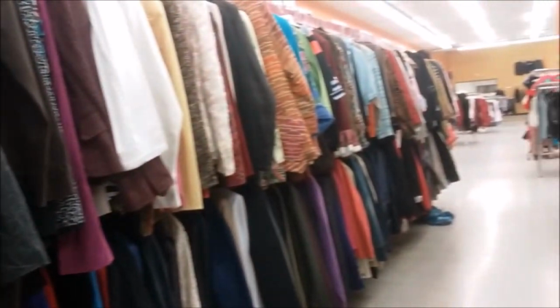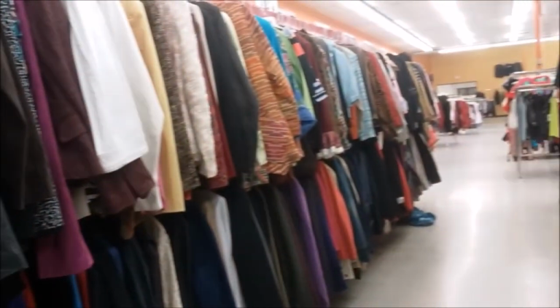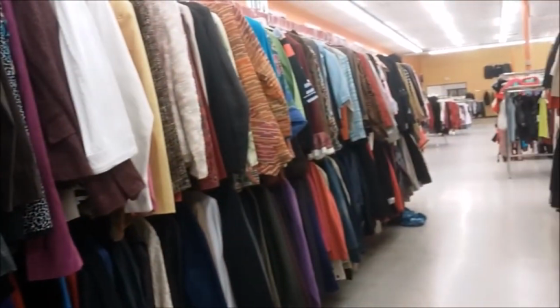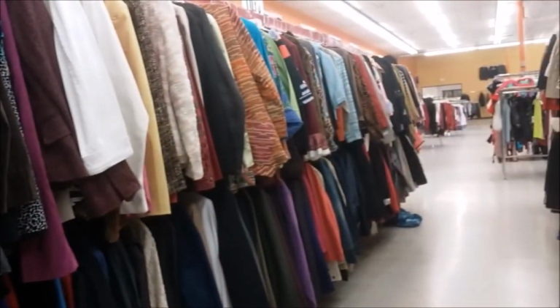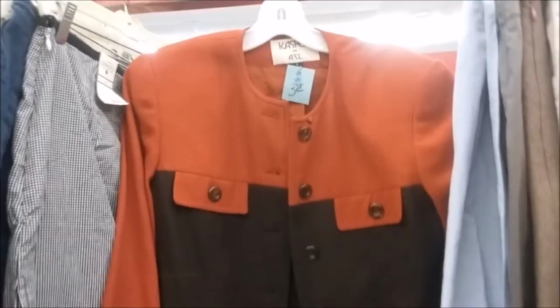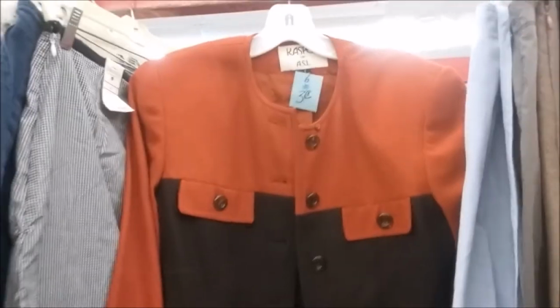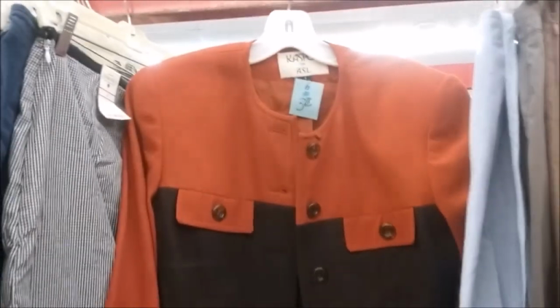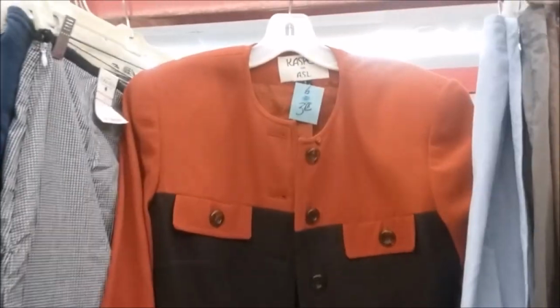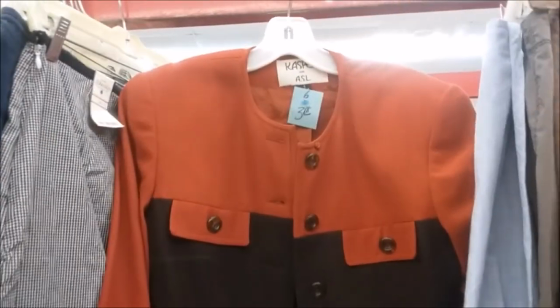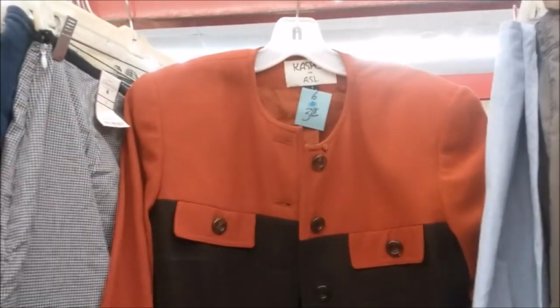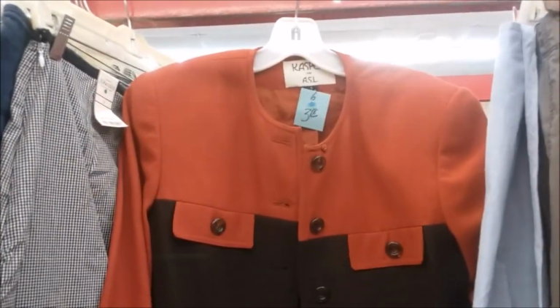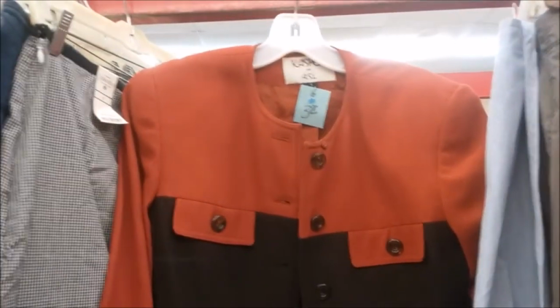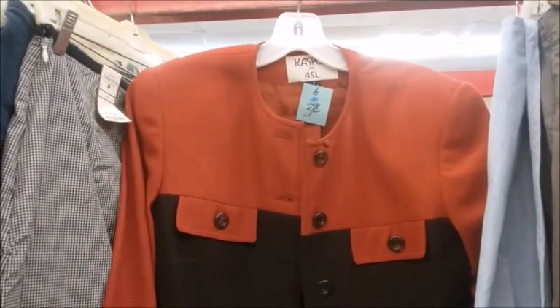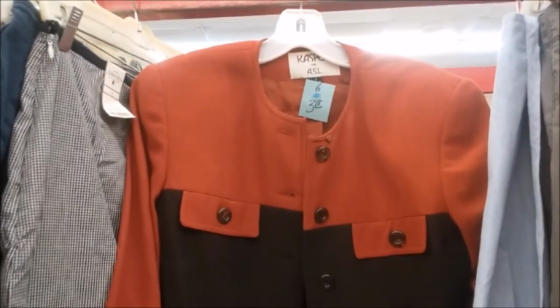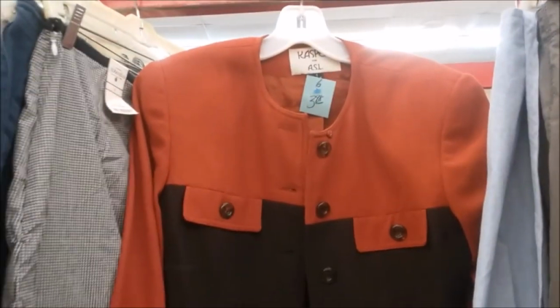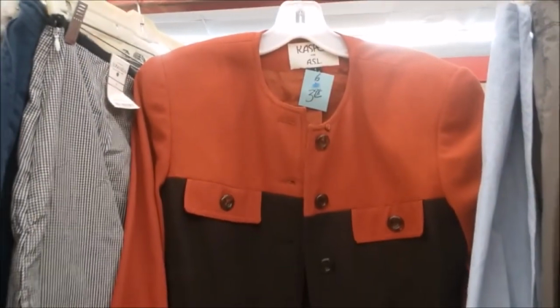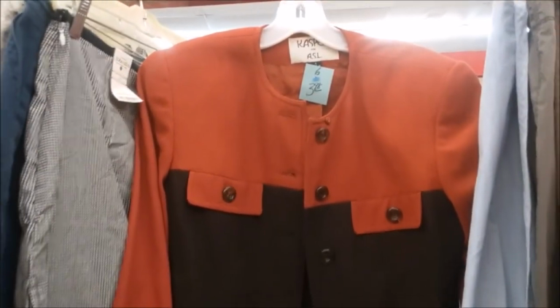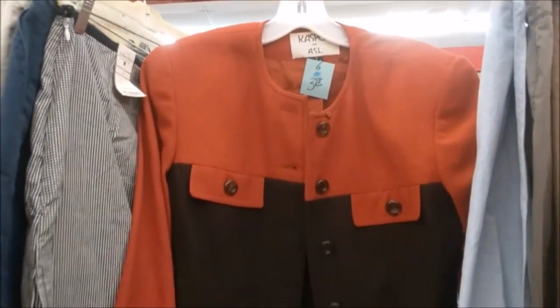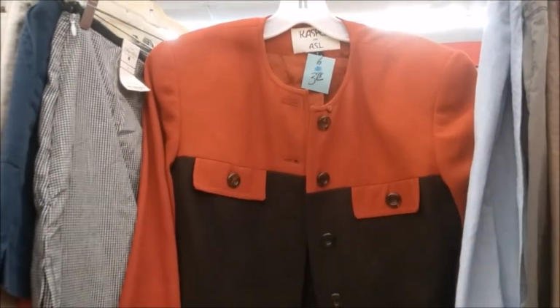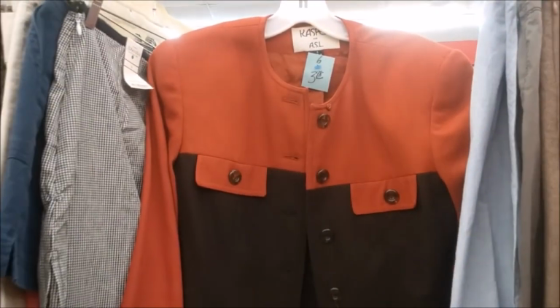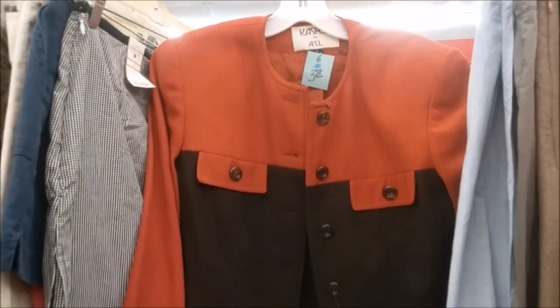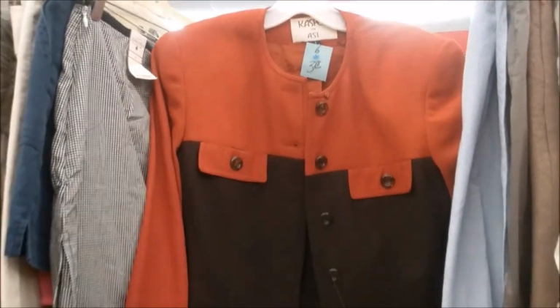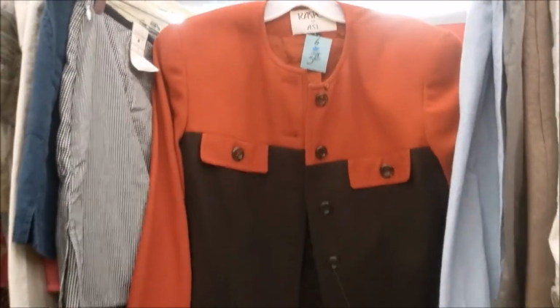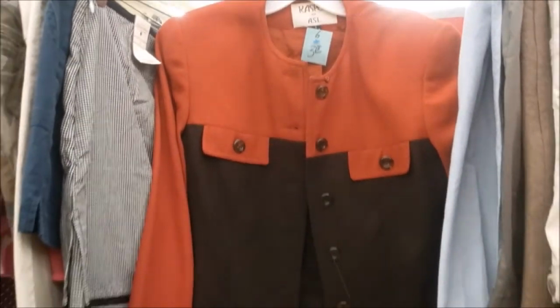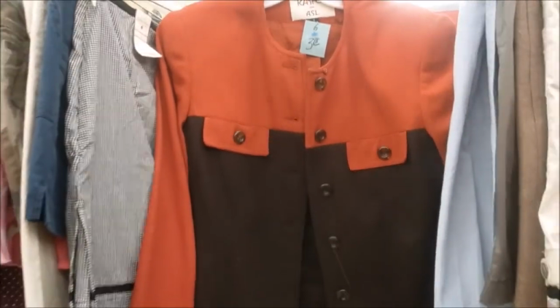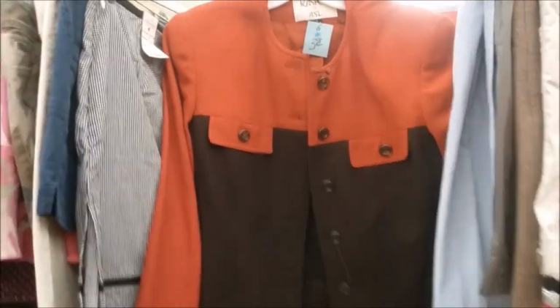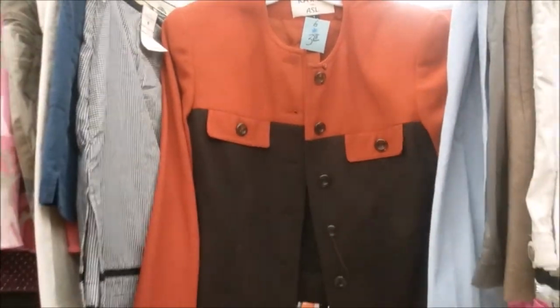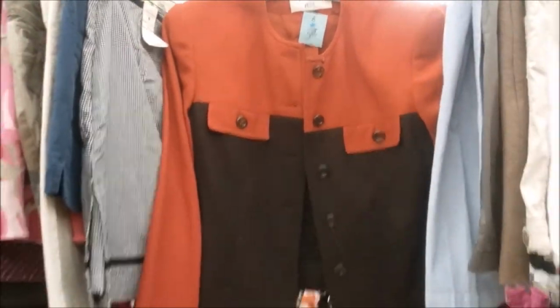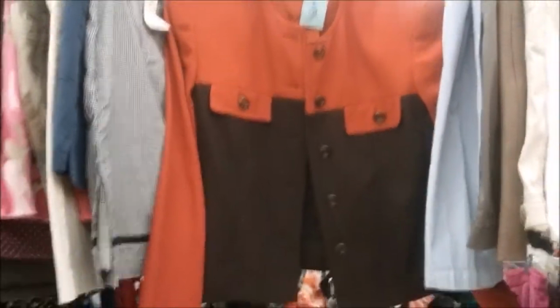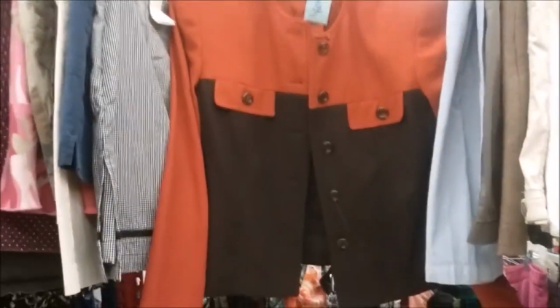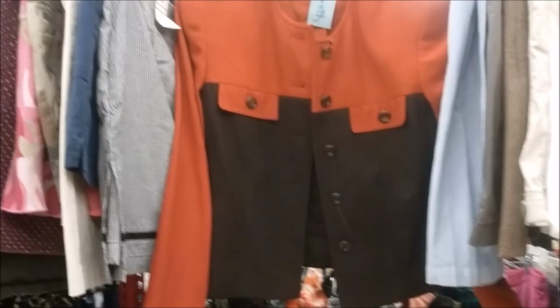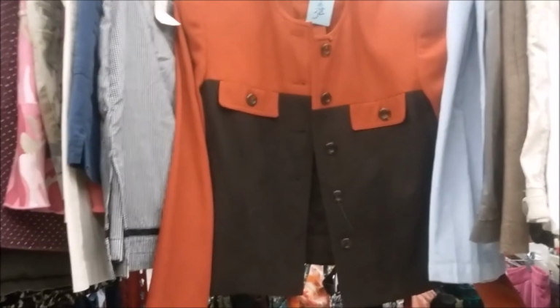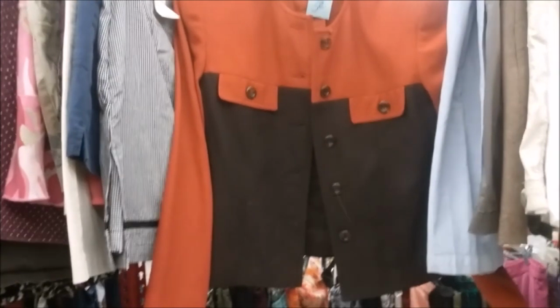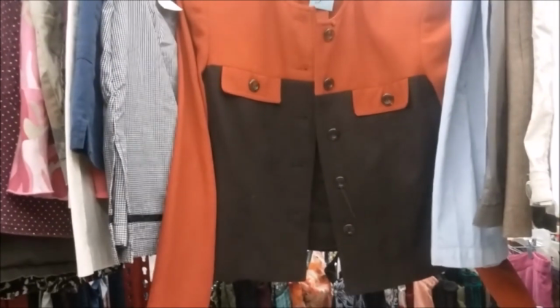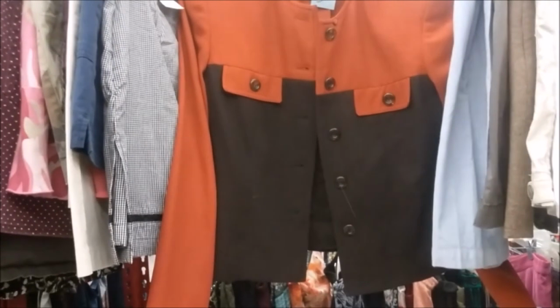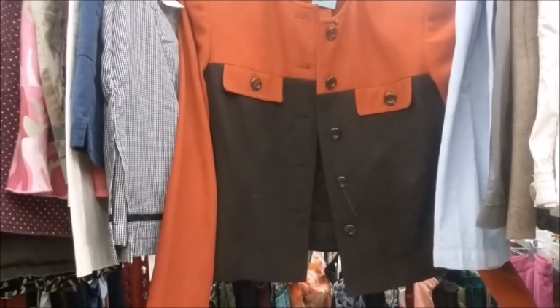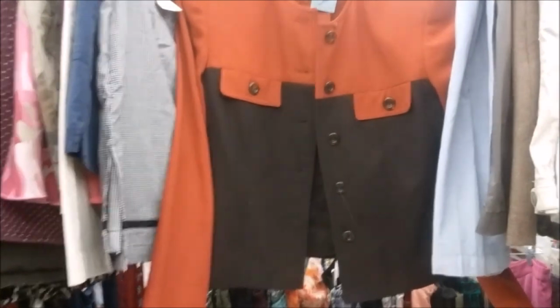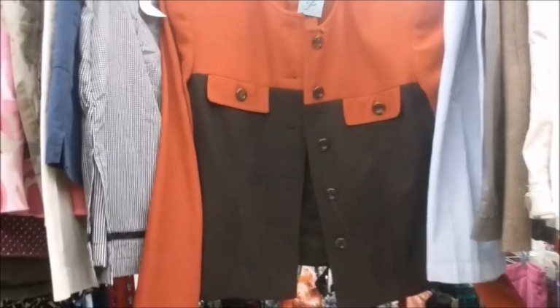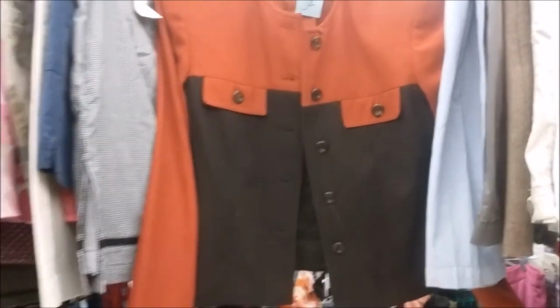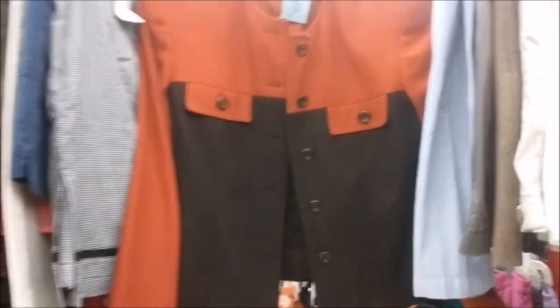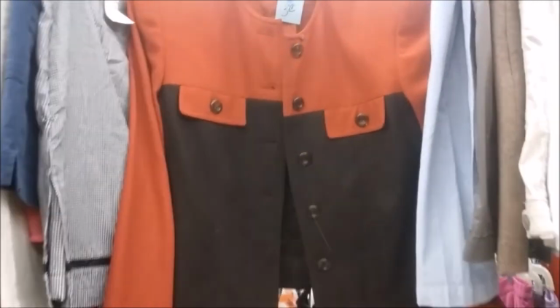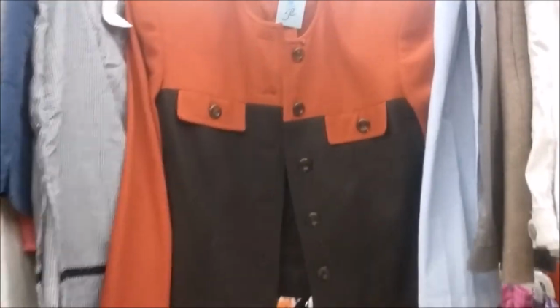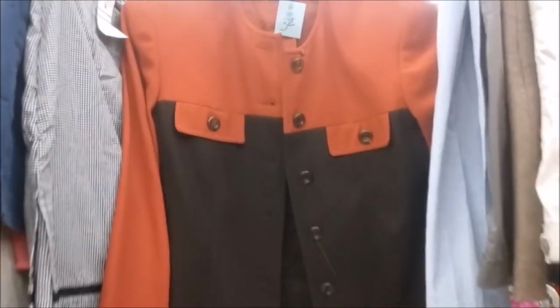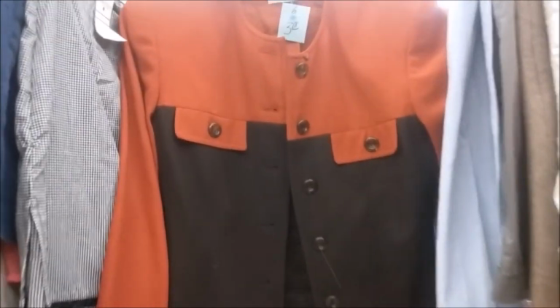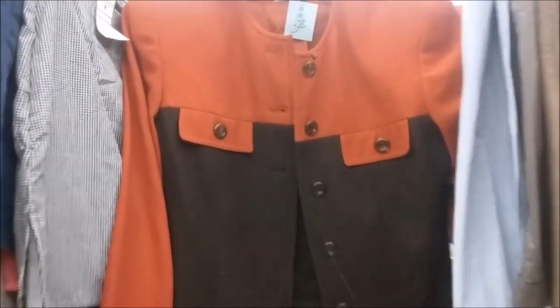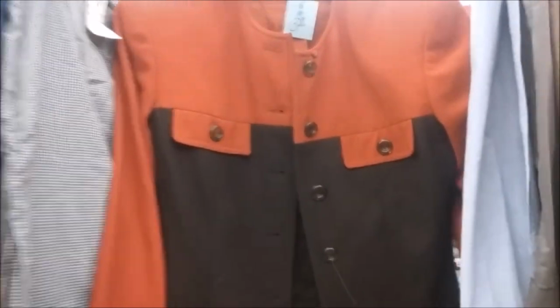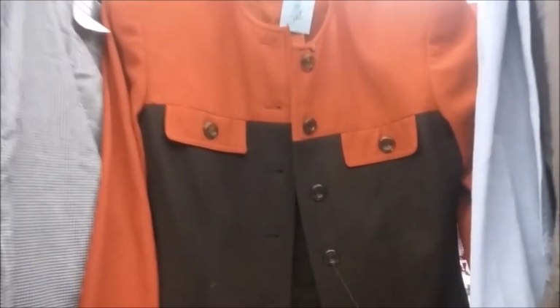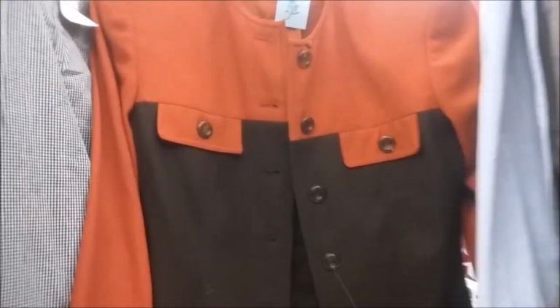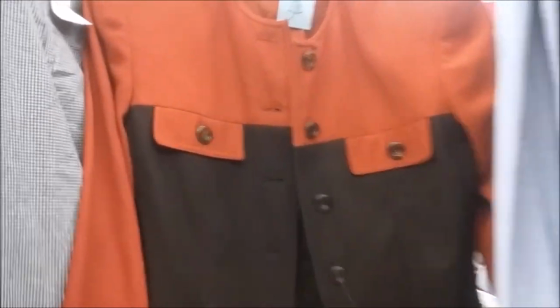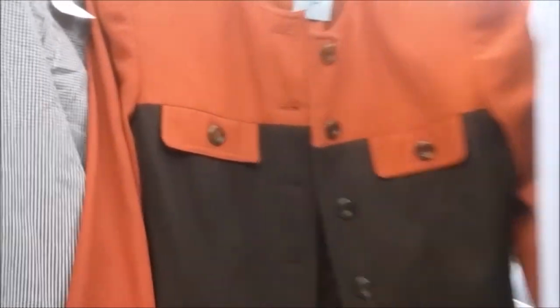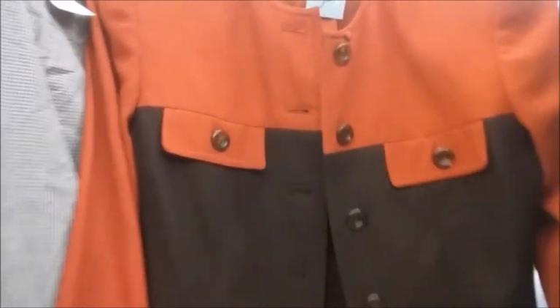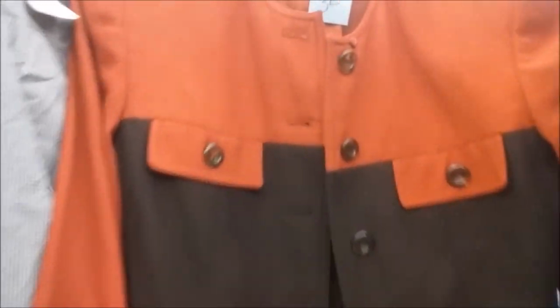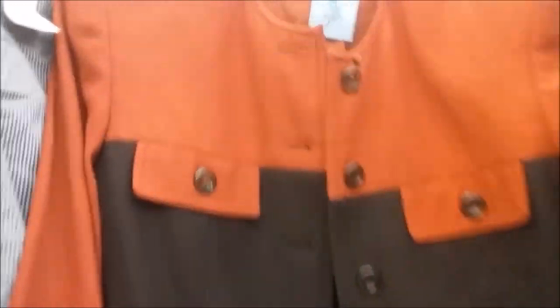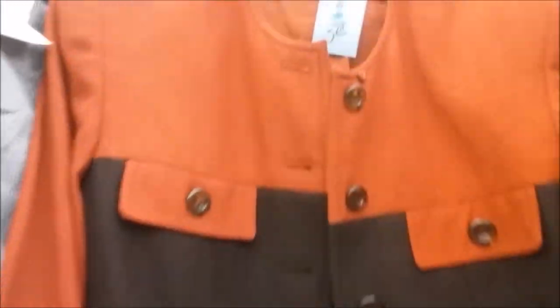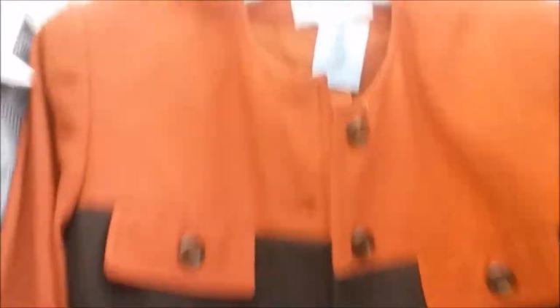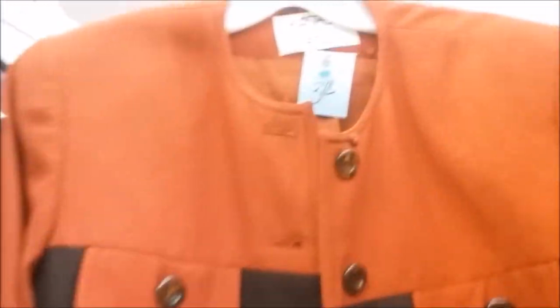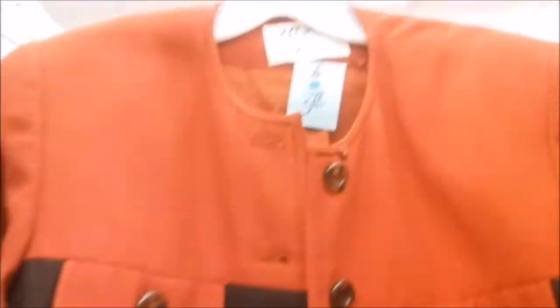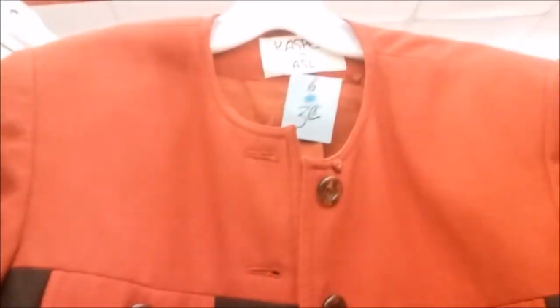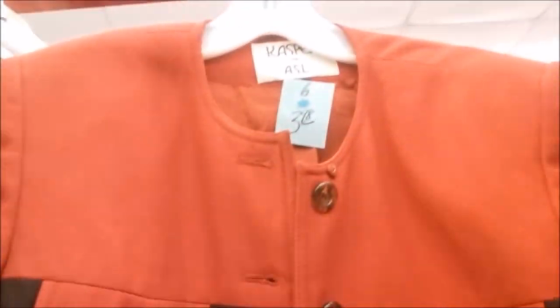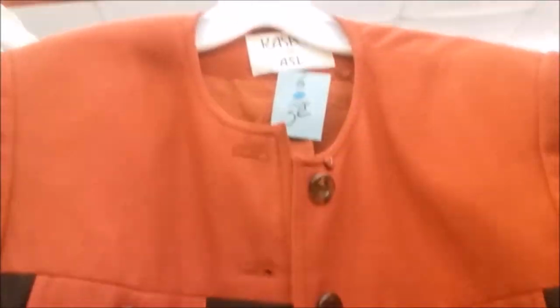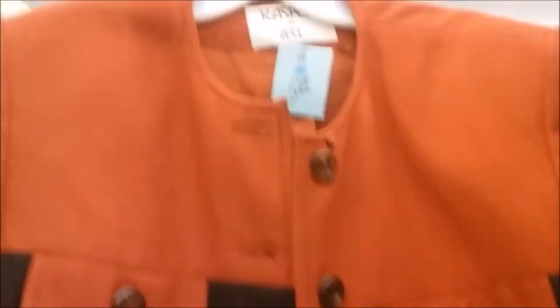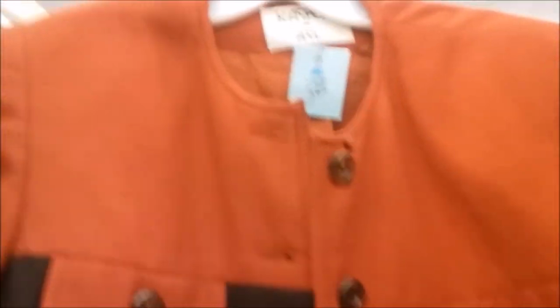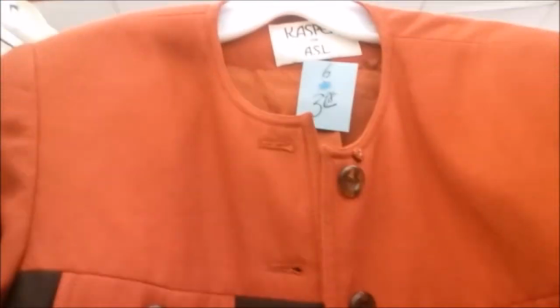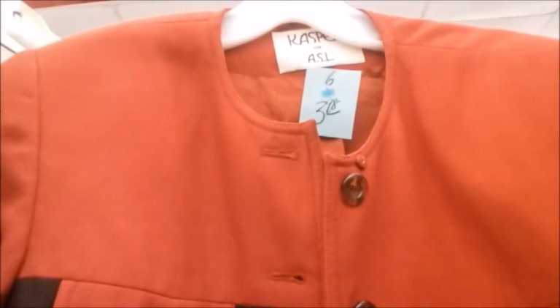I was very upset to find that this jacket was not my size — it would have been perfect for creating a 1940s color block look.